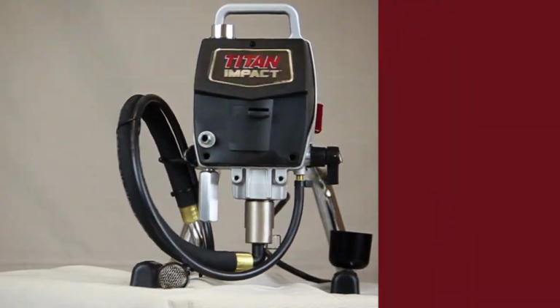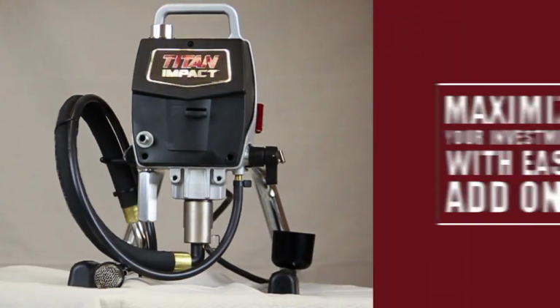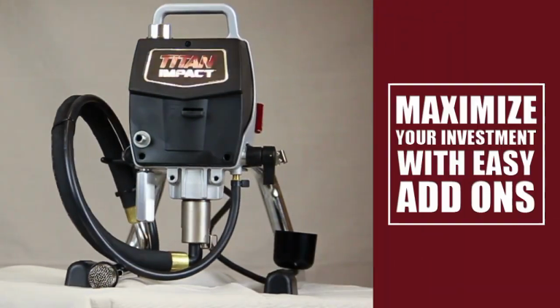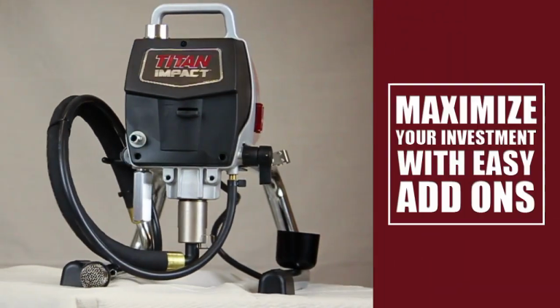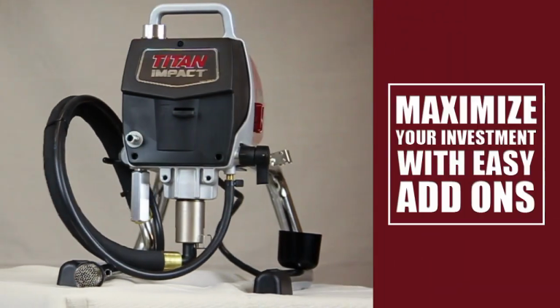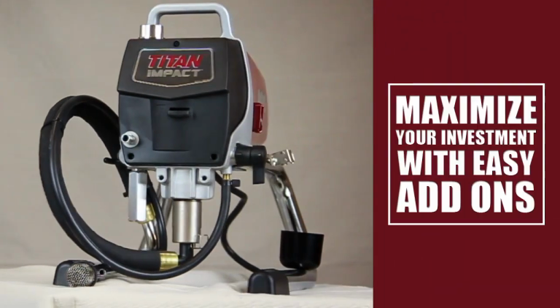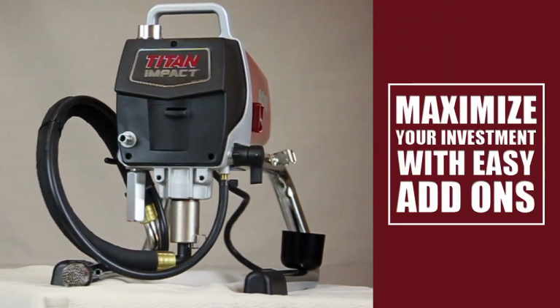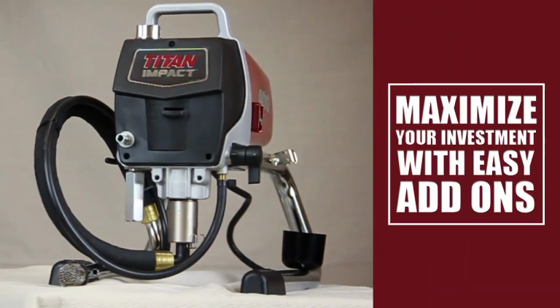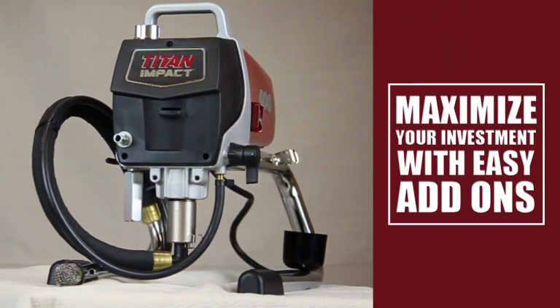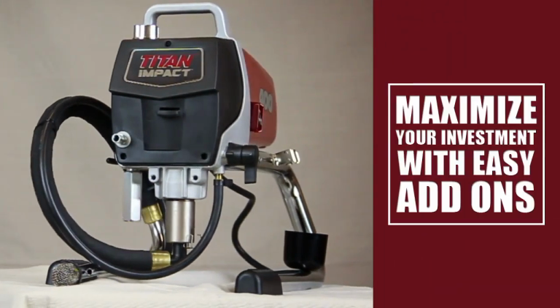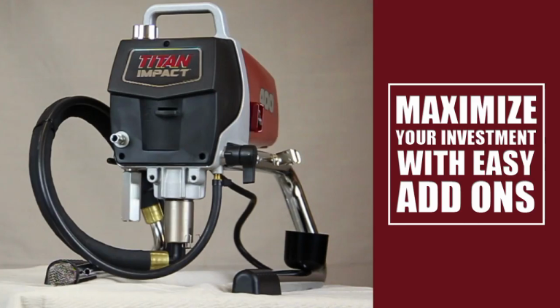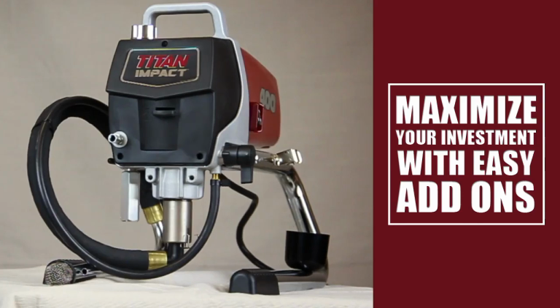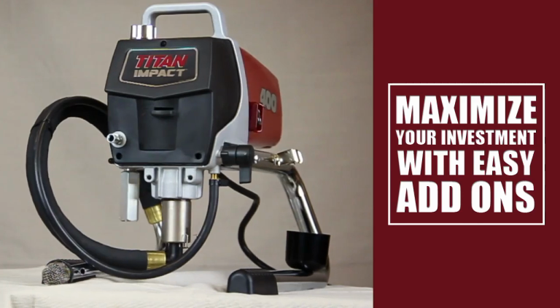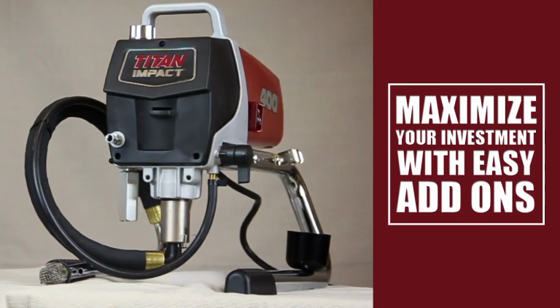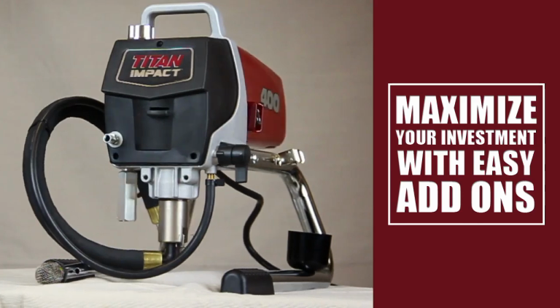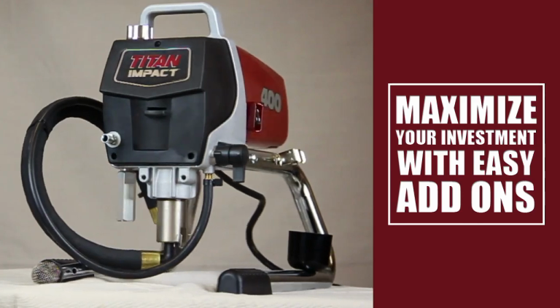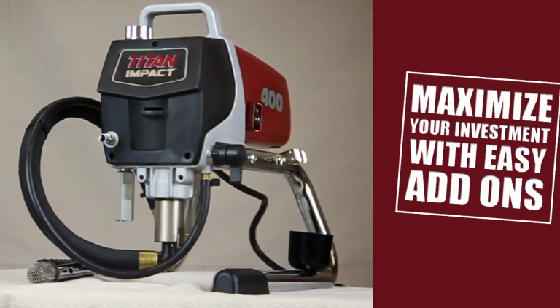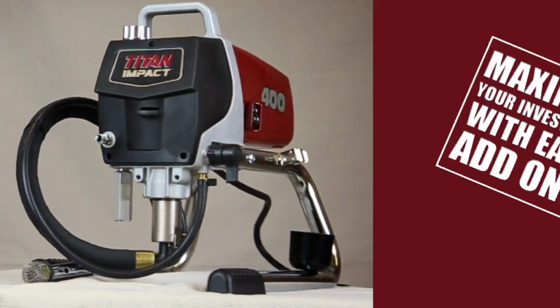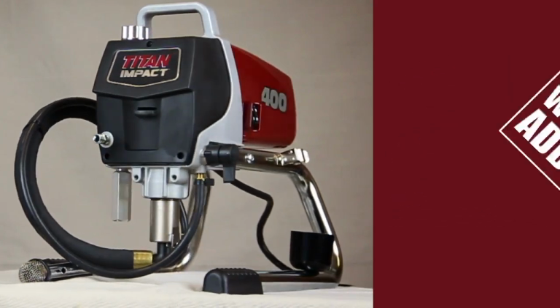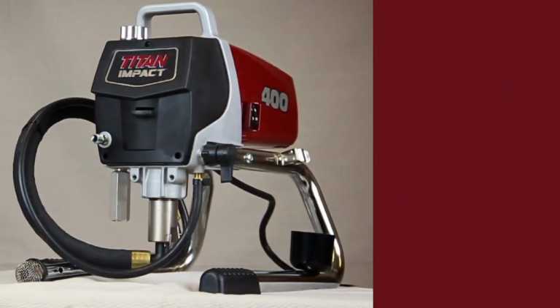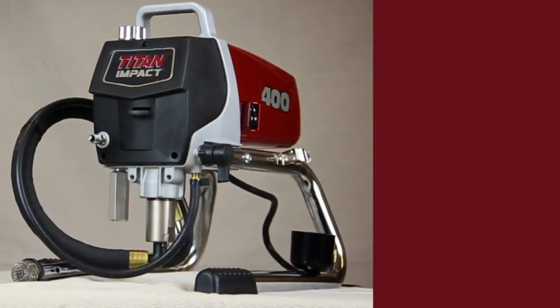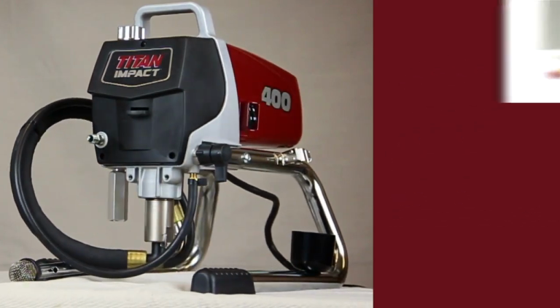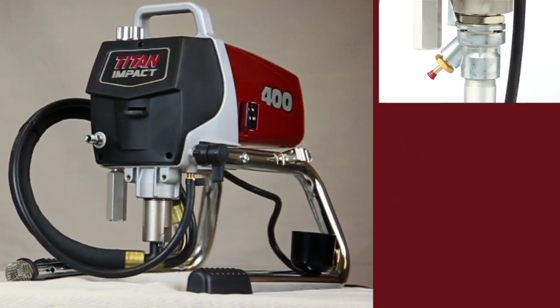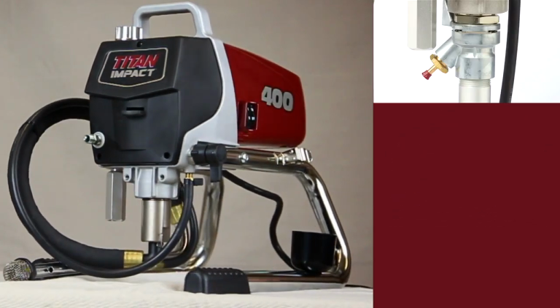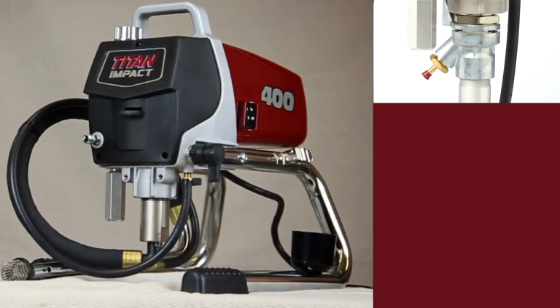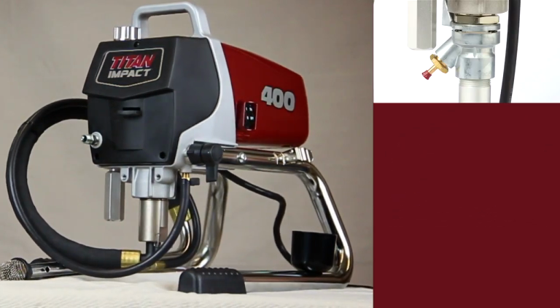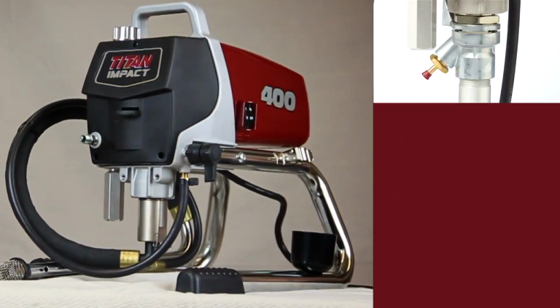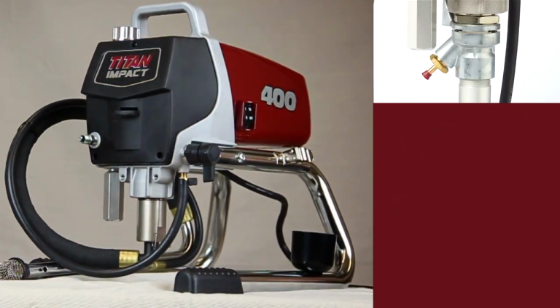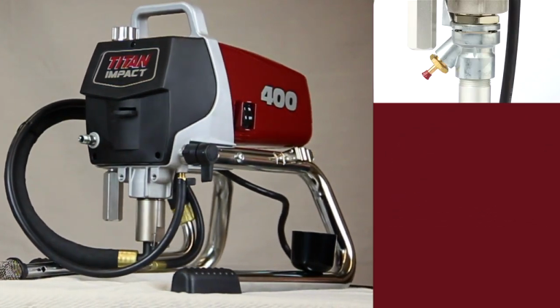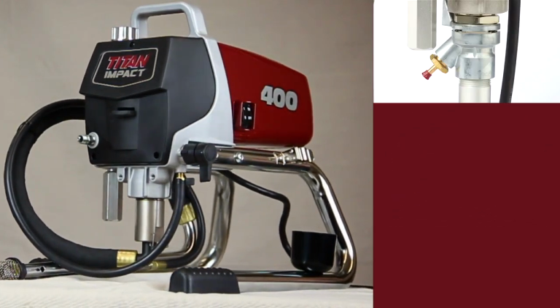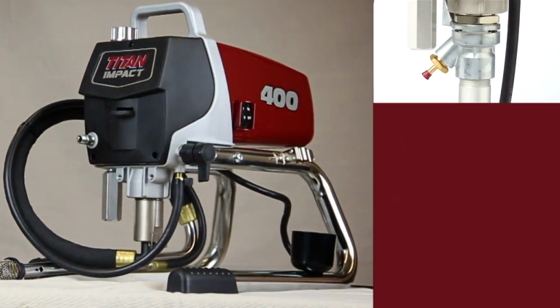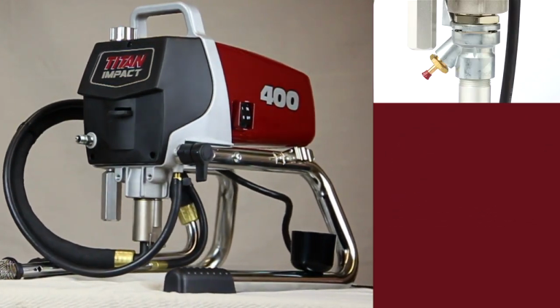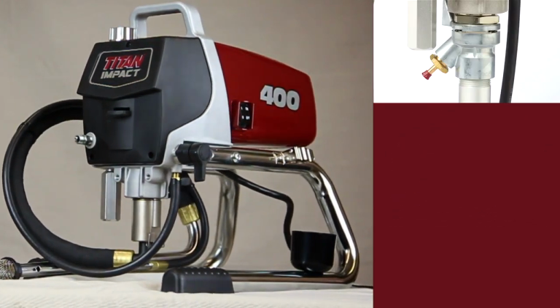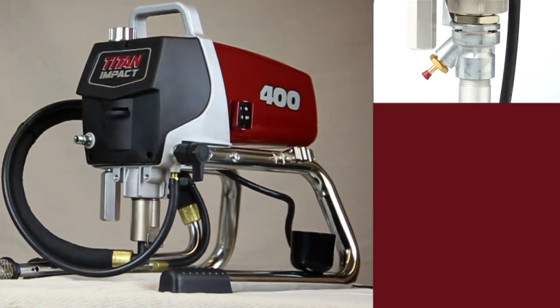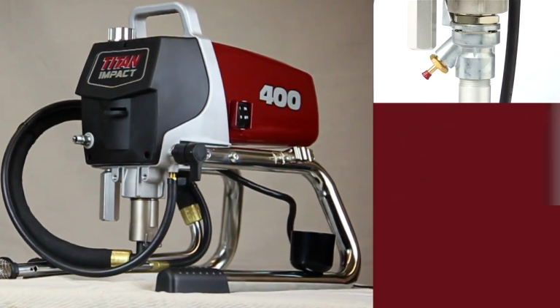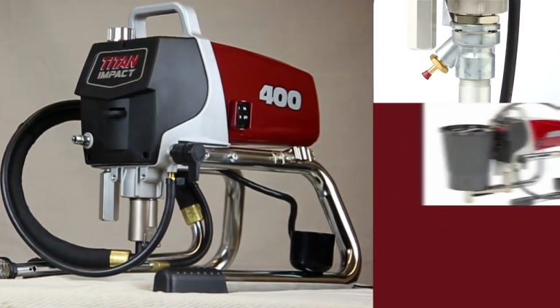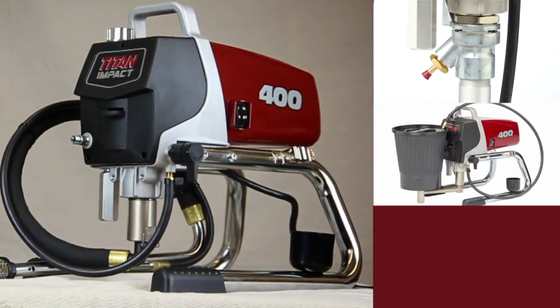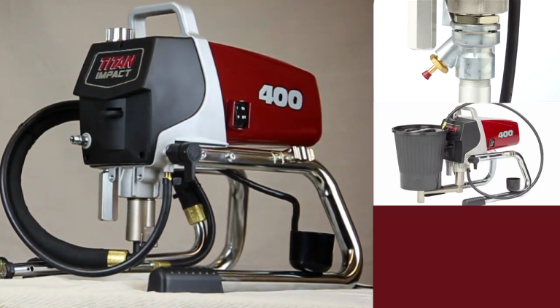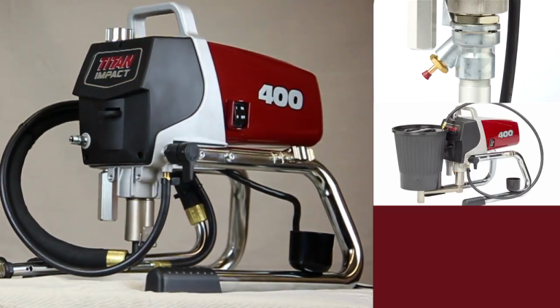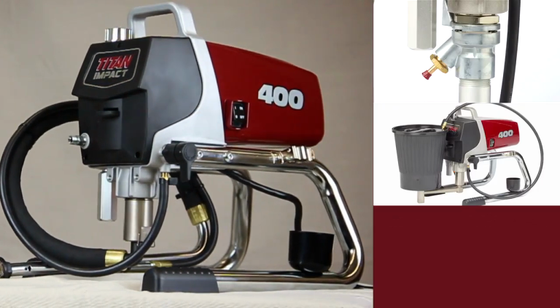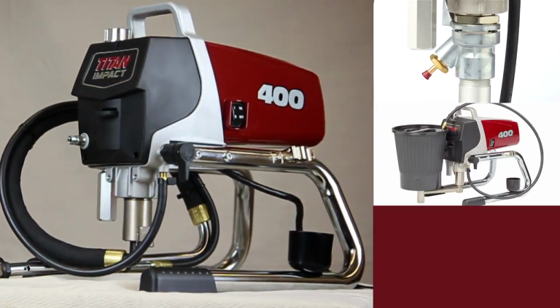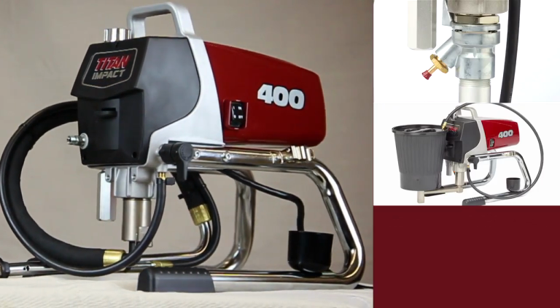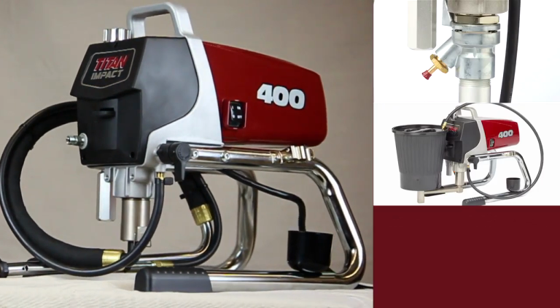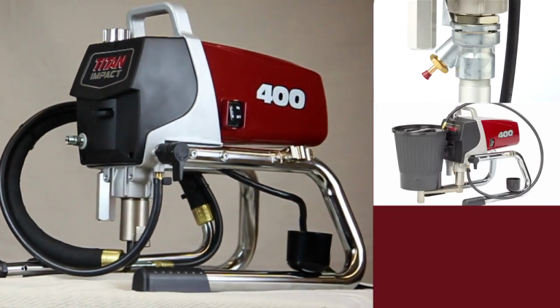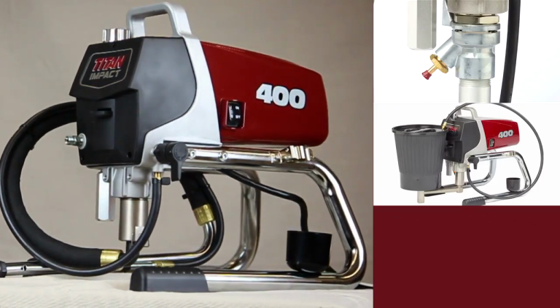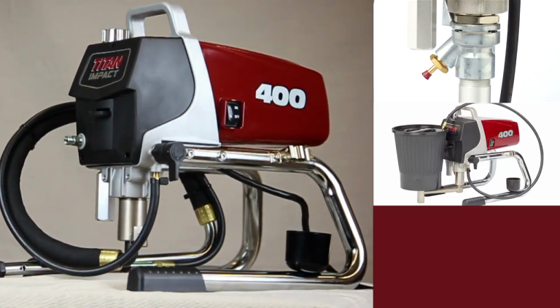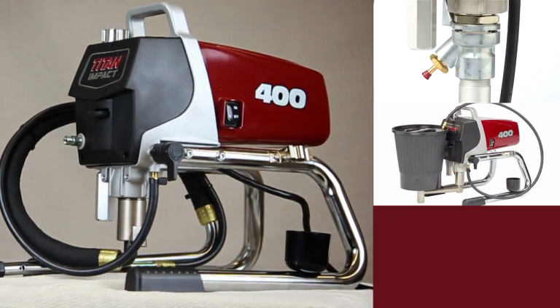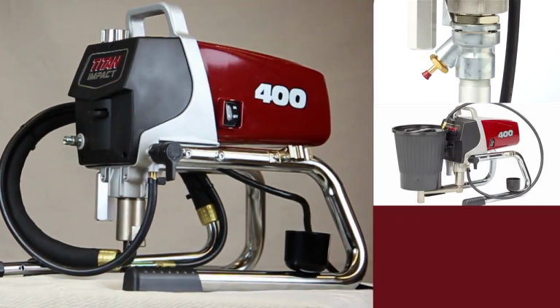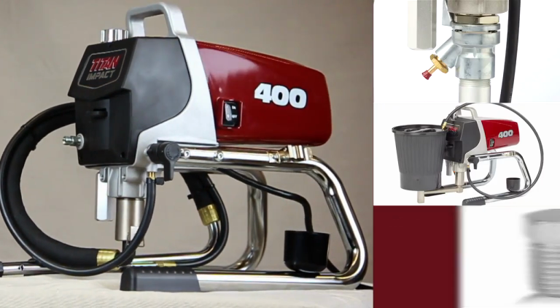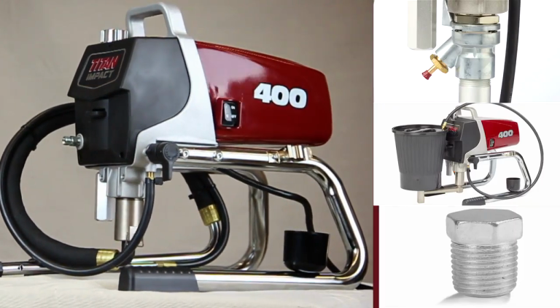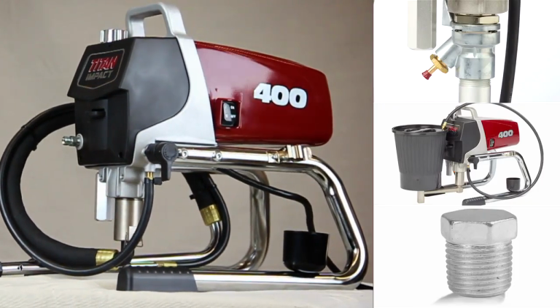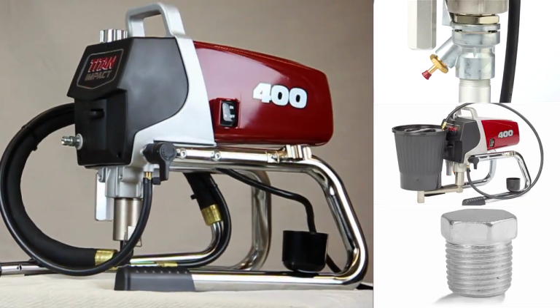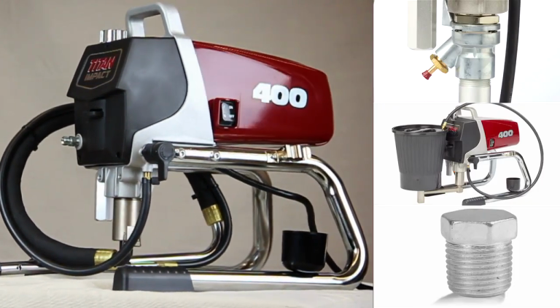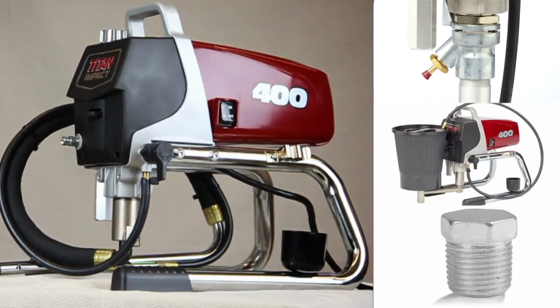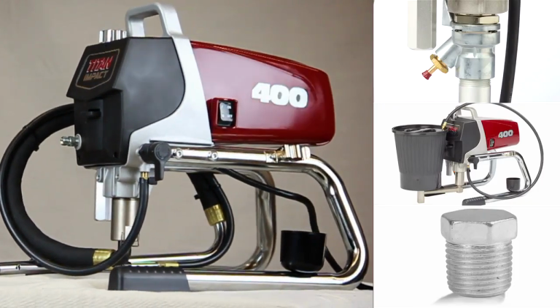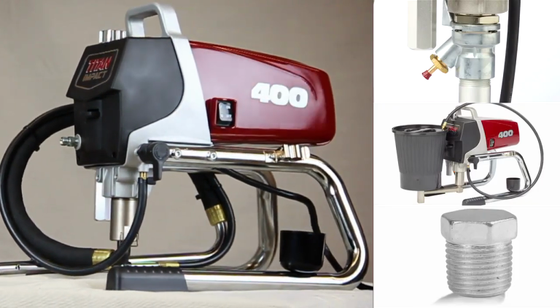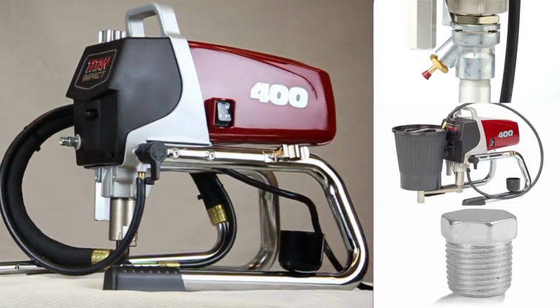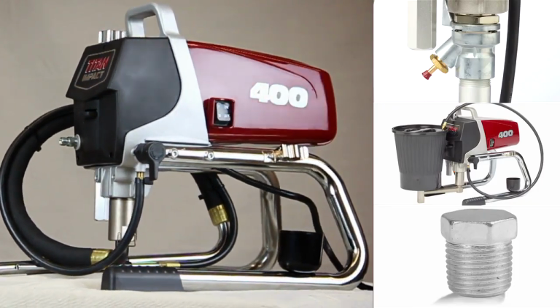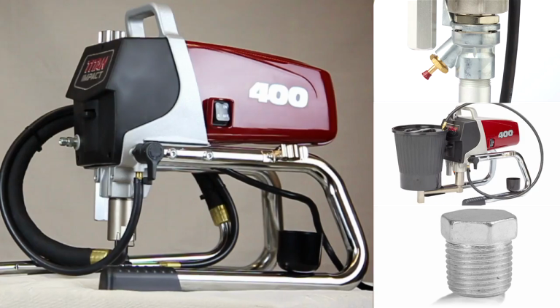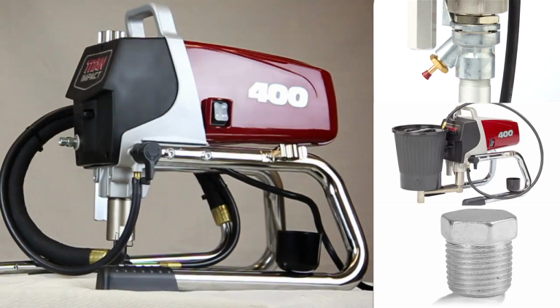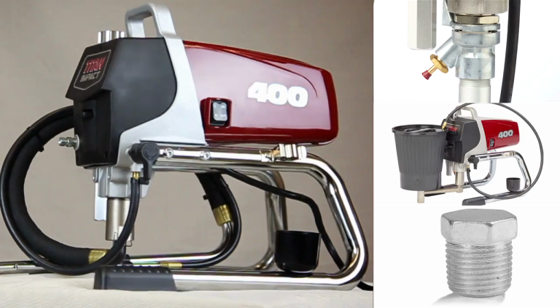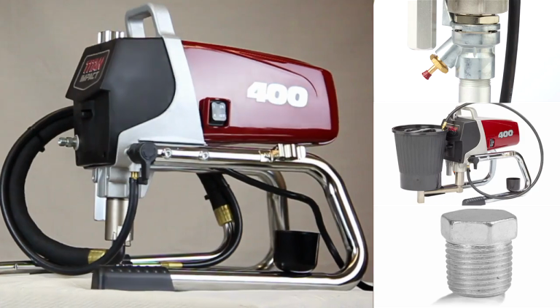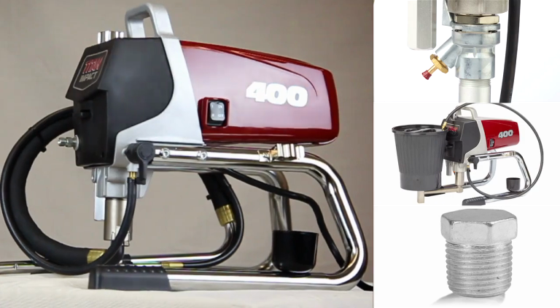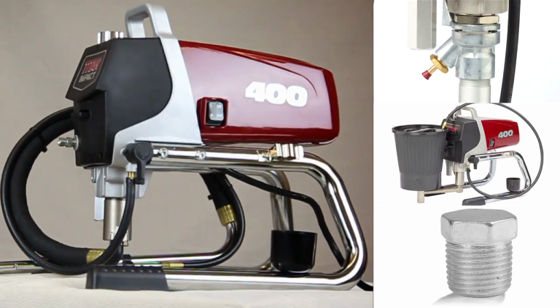Maximize your investment with easy add-ons, like the SureFlow pusher valve, the hopper accessory, and the filter plug for heavy materials.